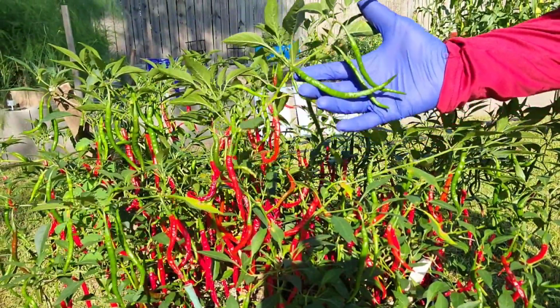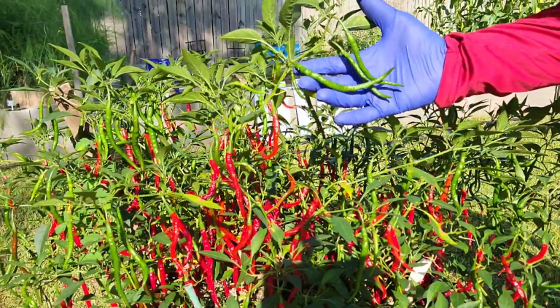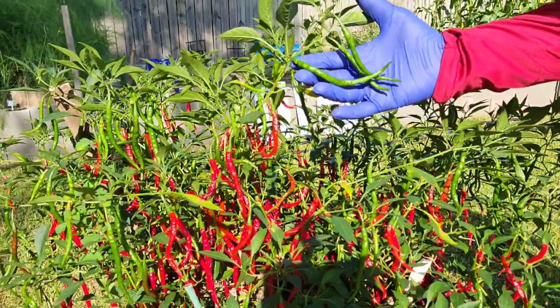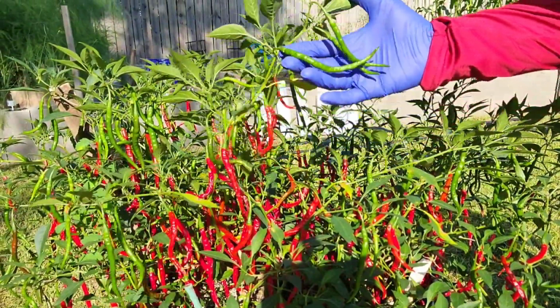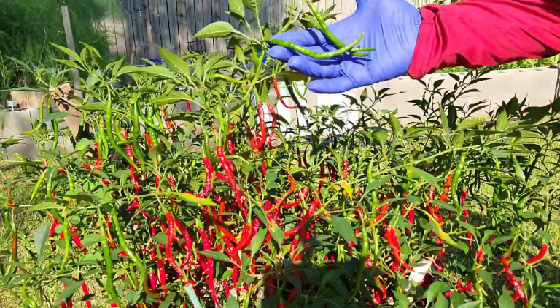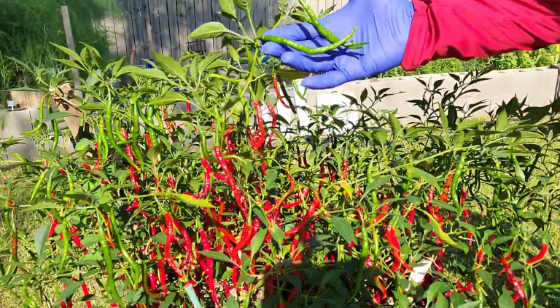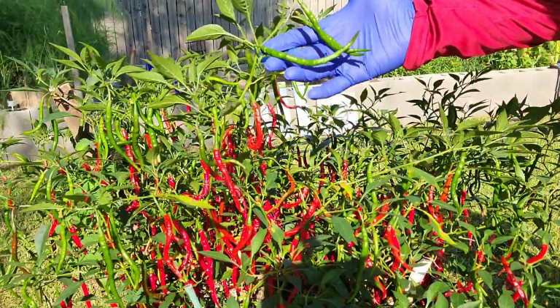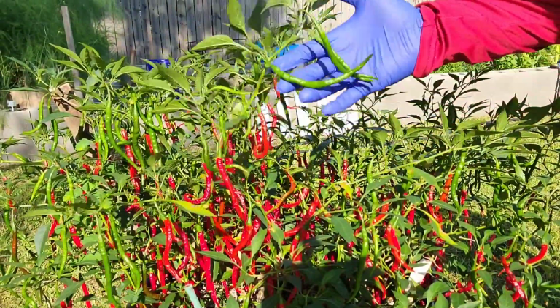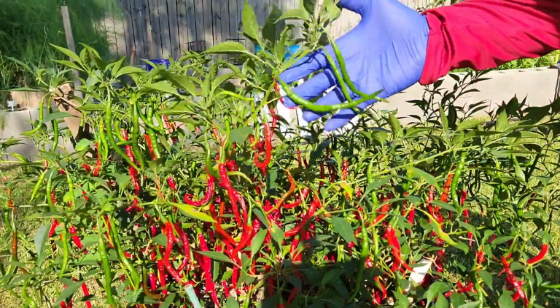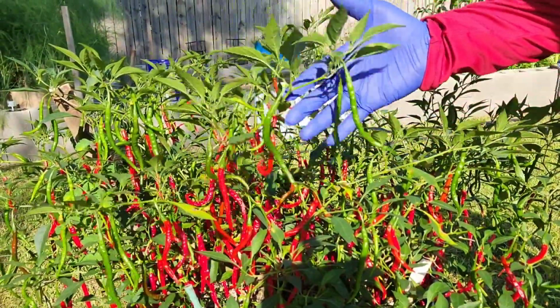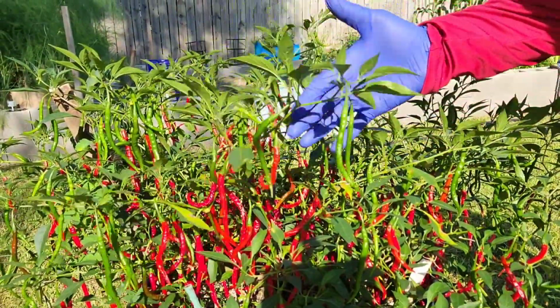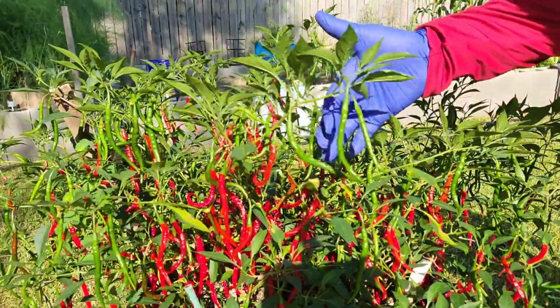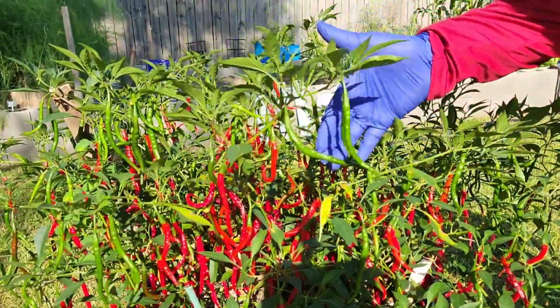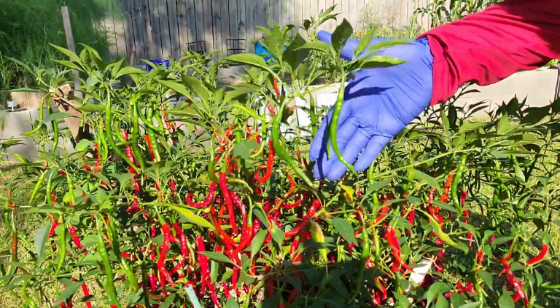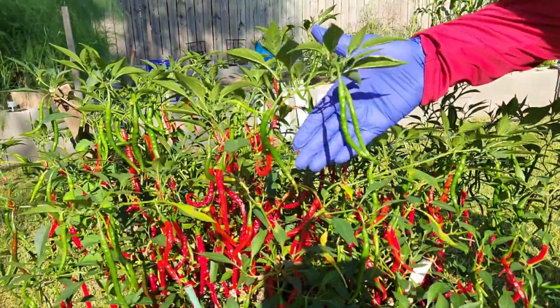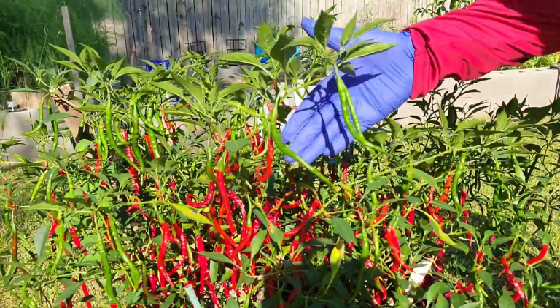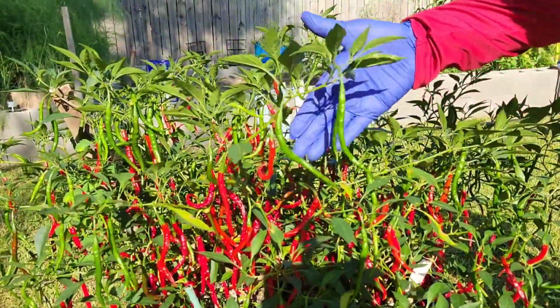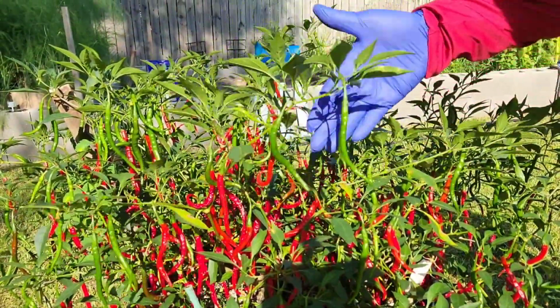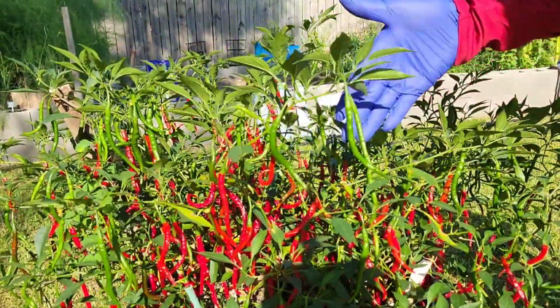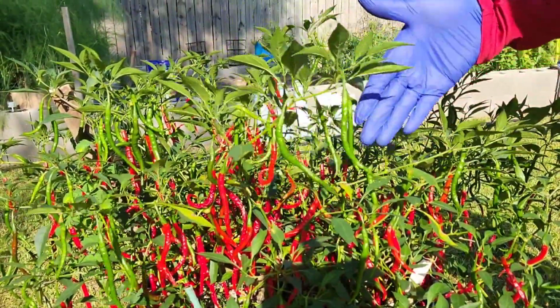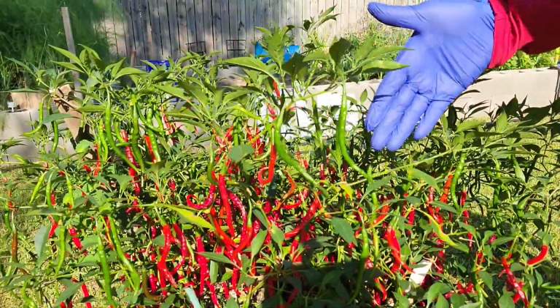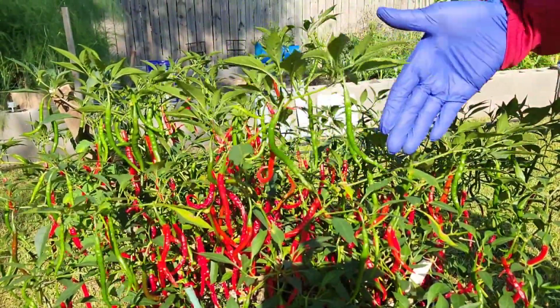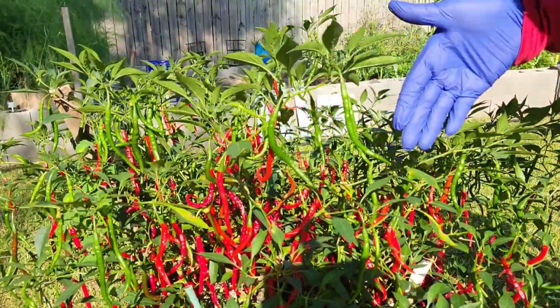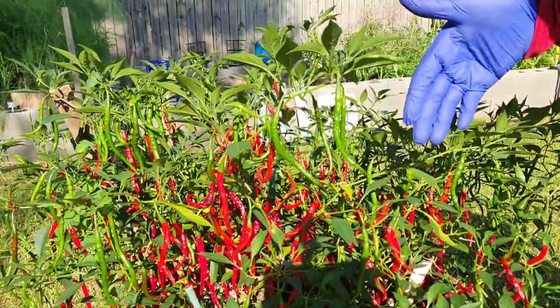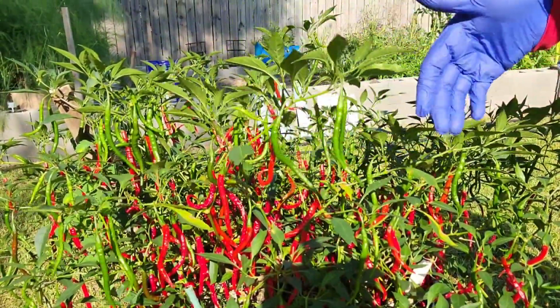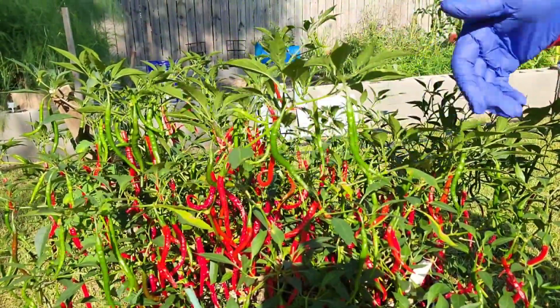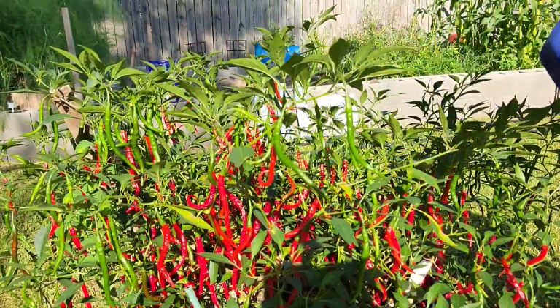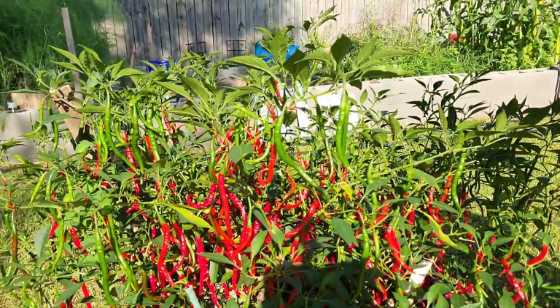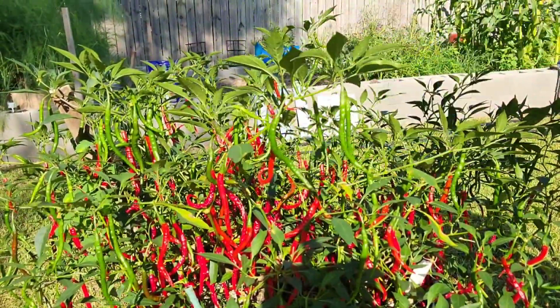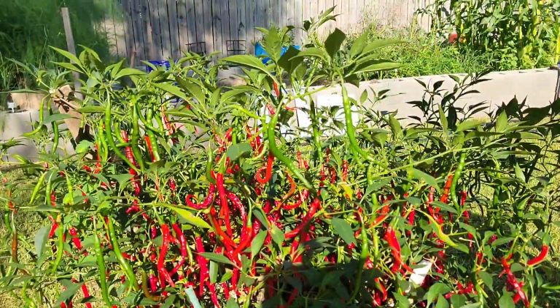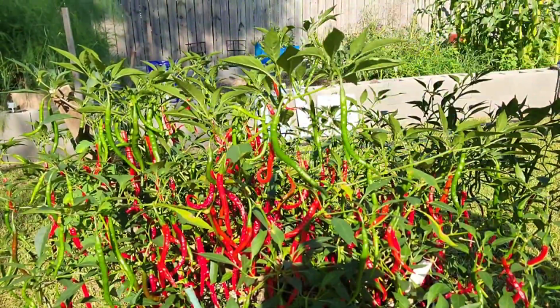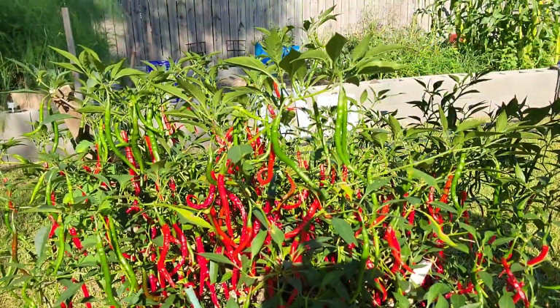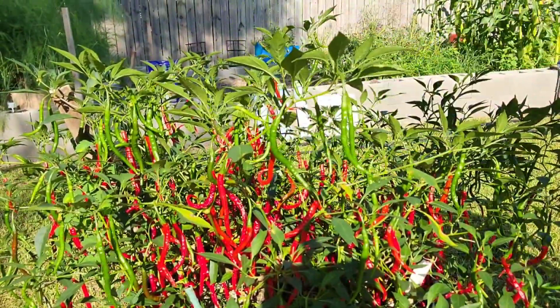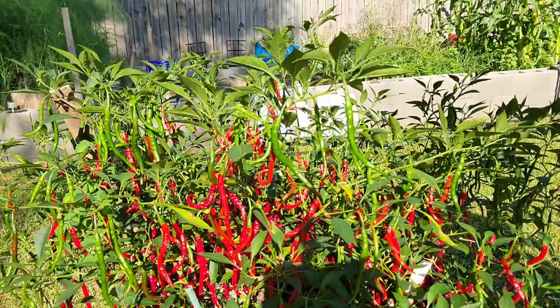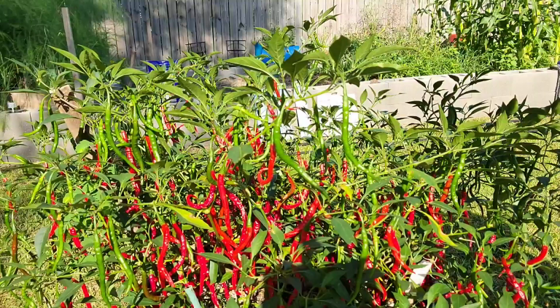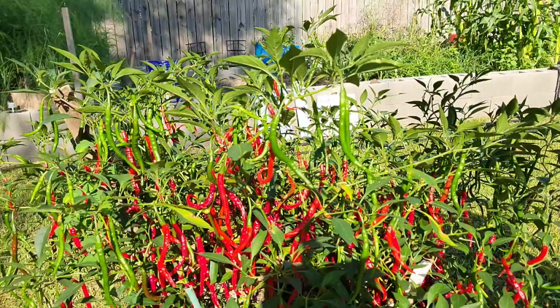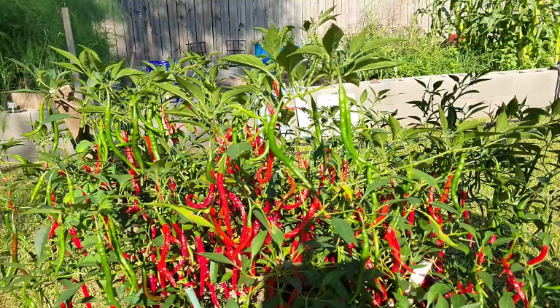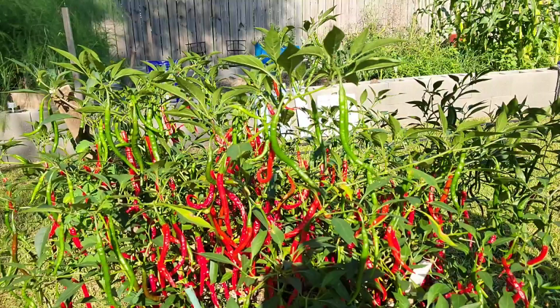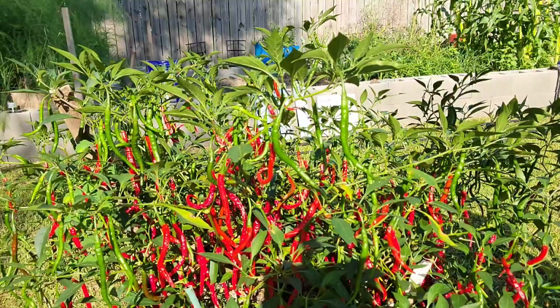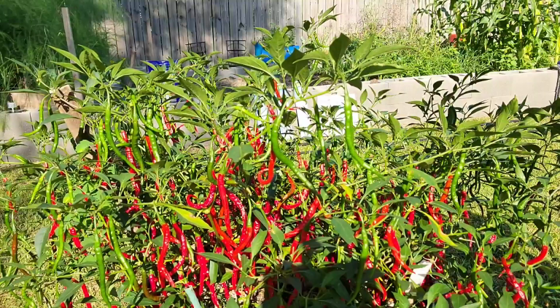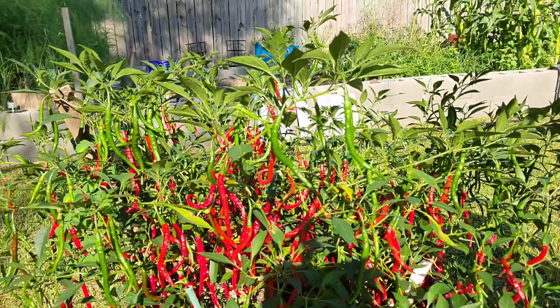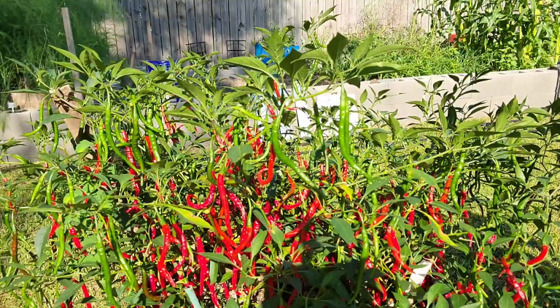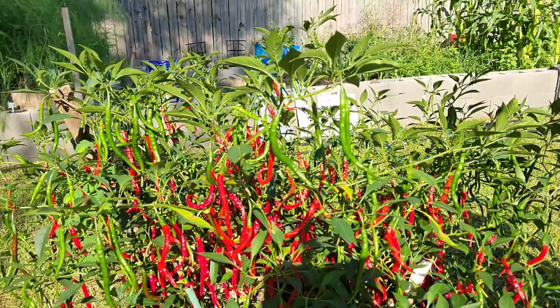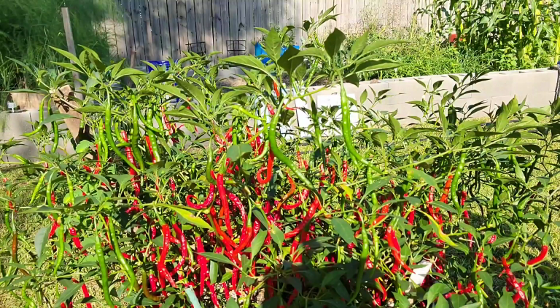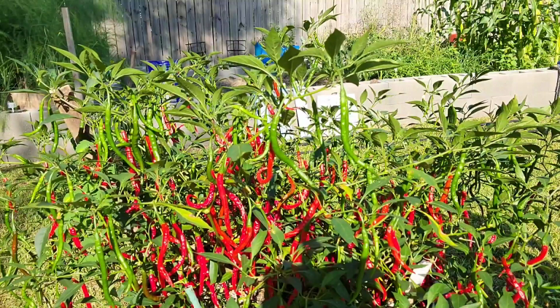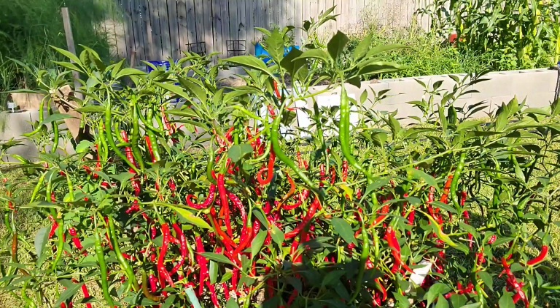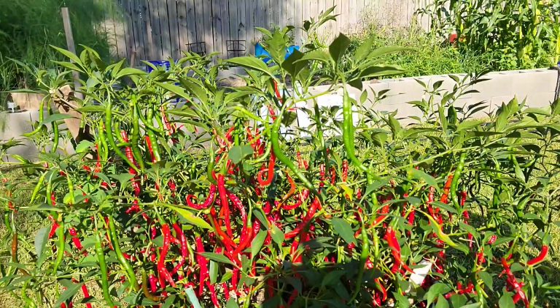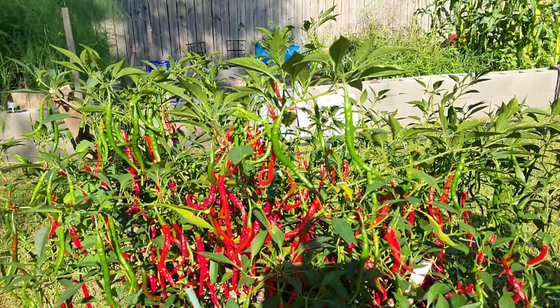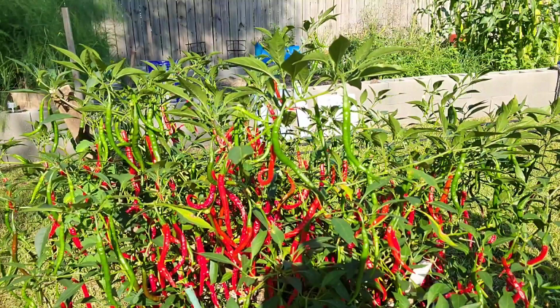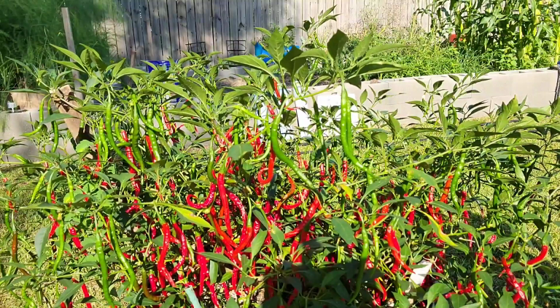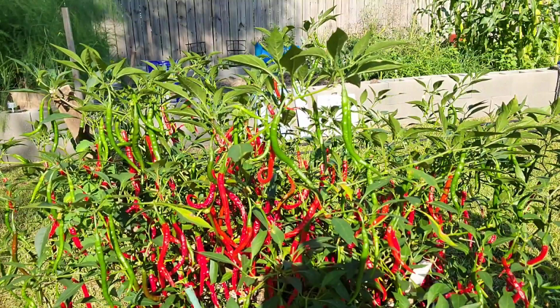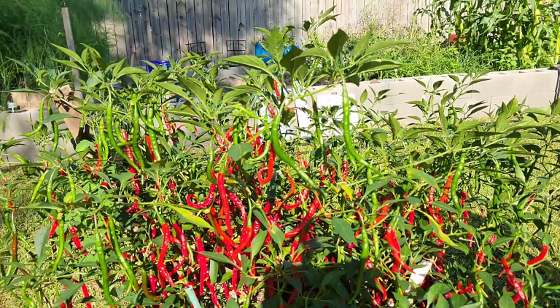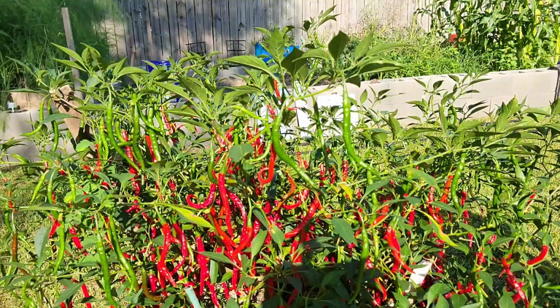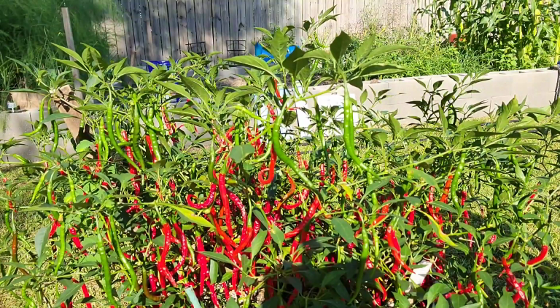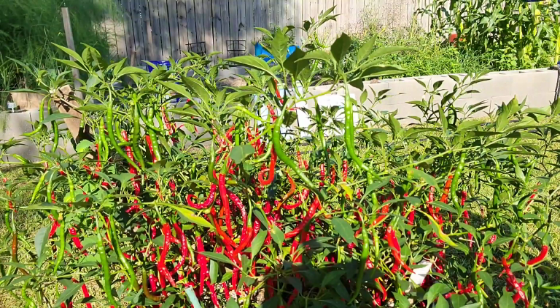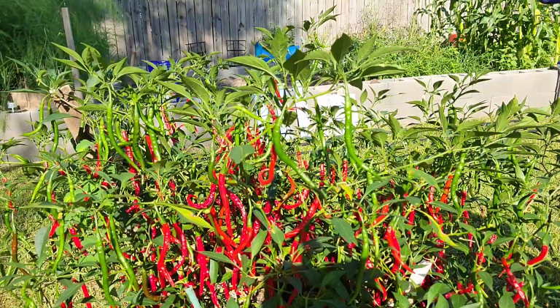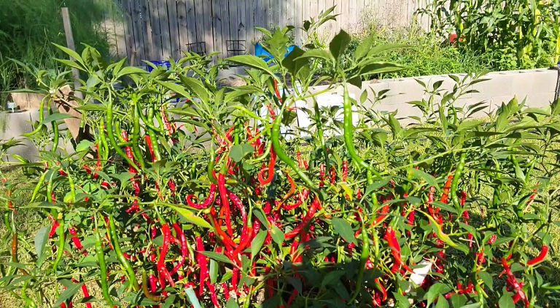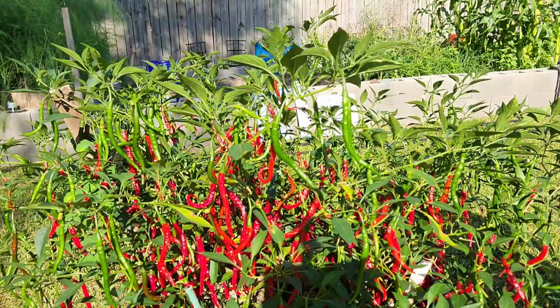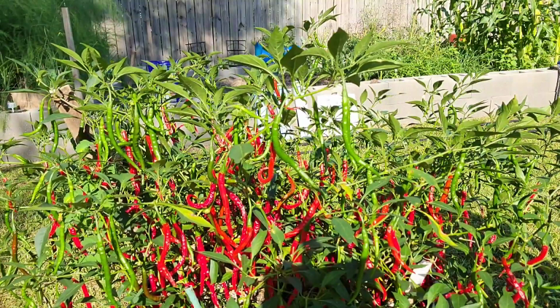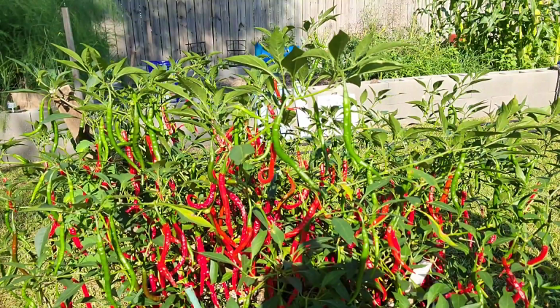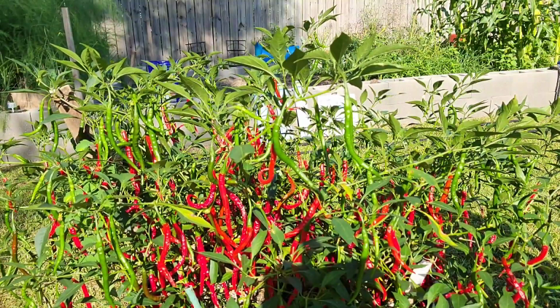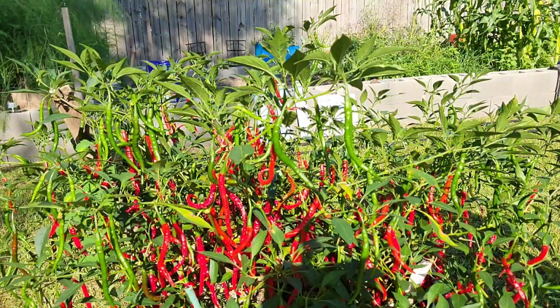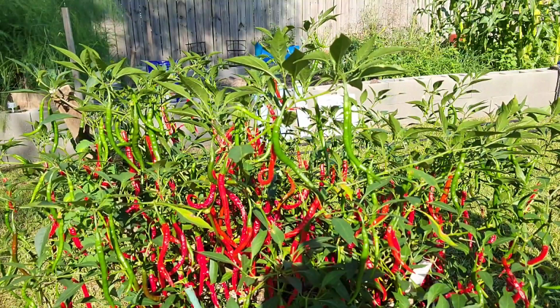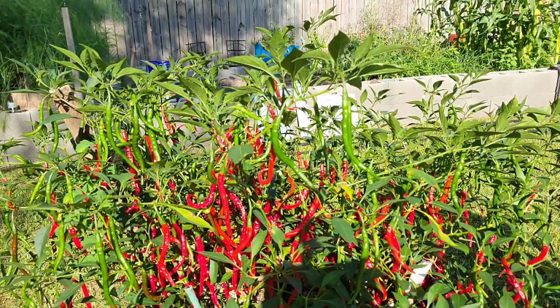I'm not going to get the green ones. I'm going to leave them. I'm going to get all the red ones. And I have not had any problems with these.